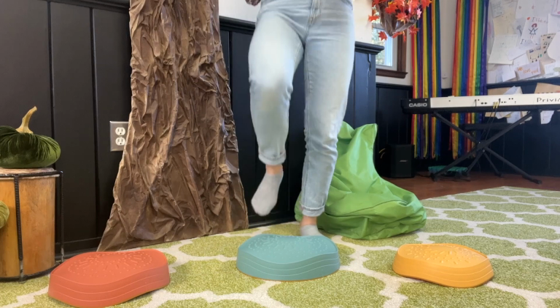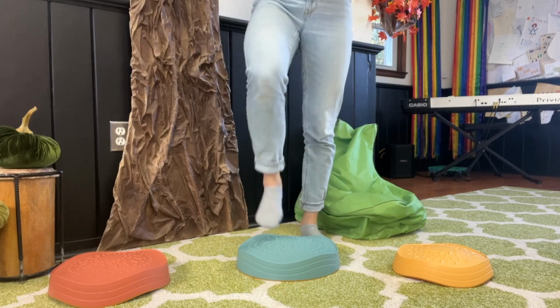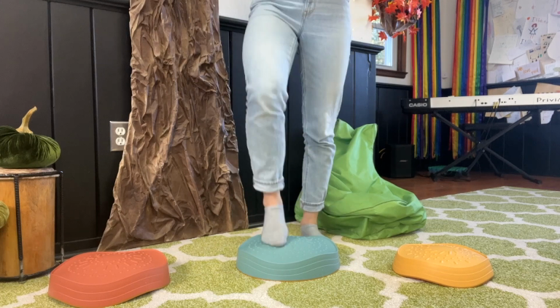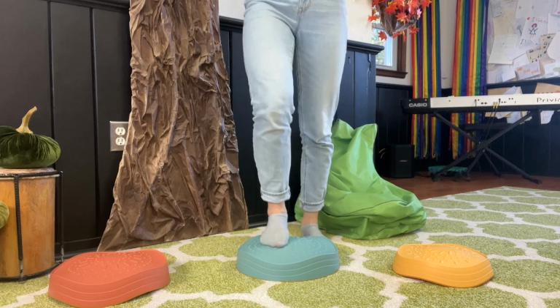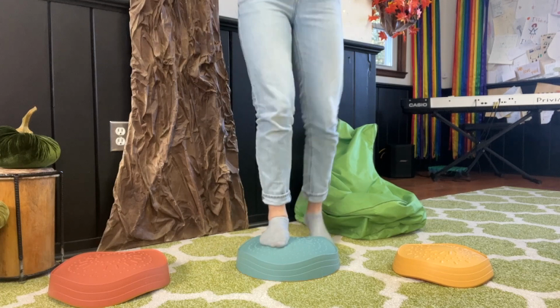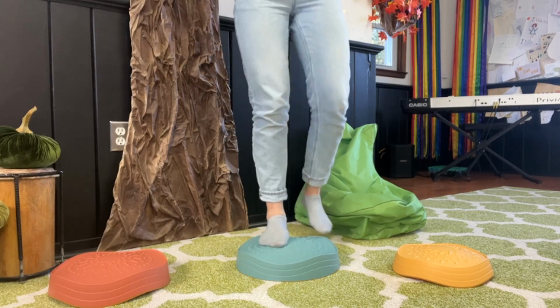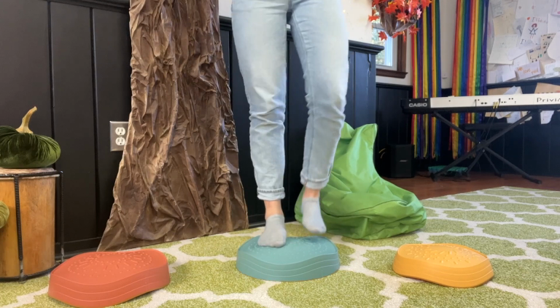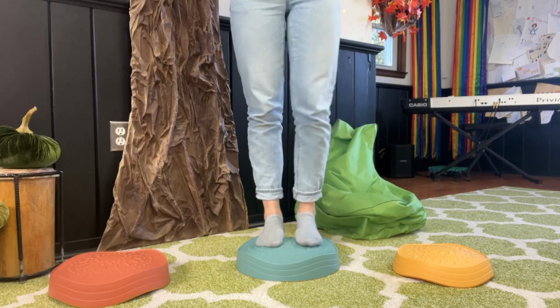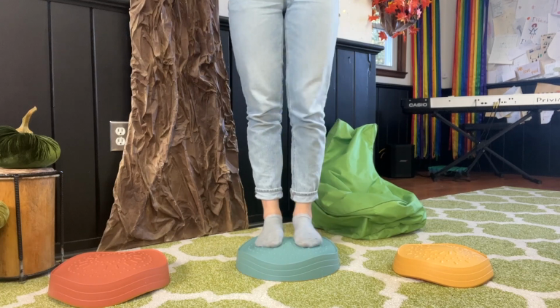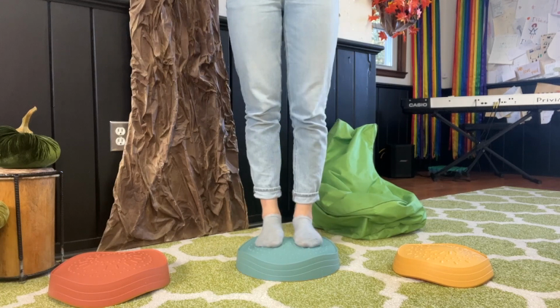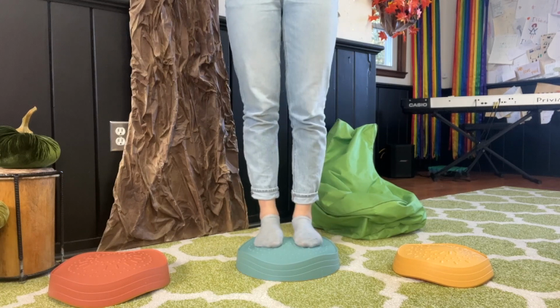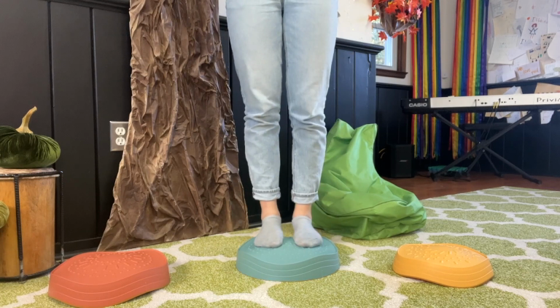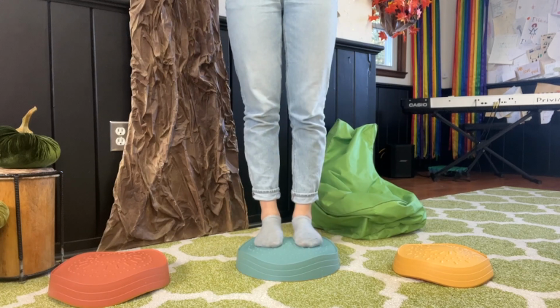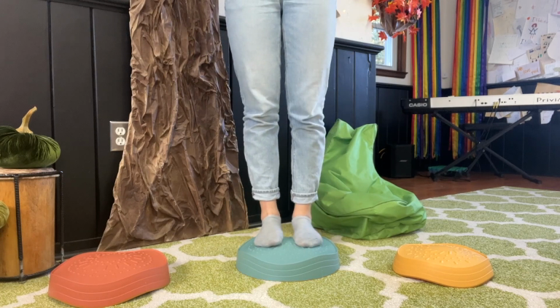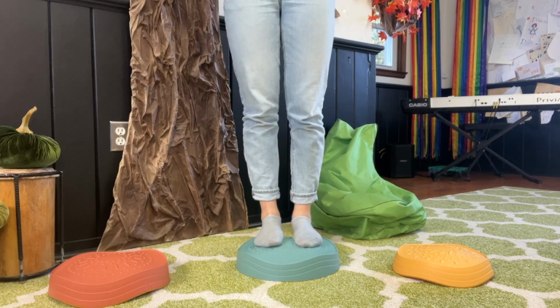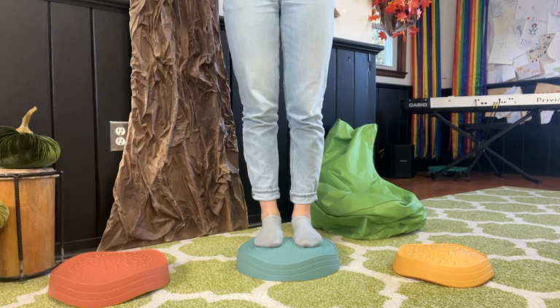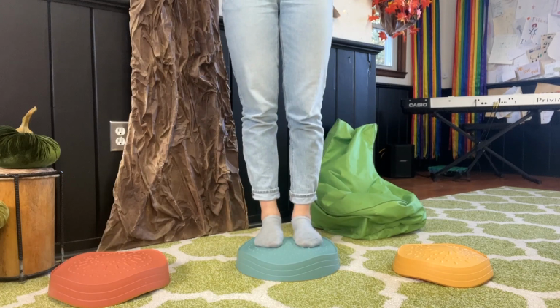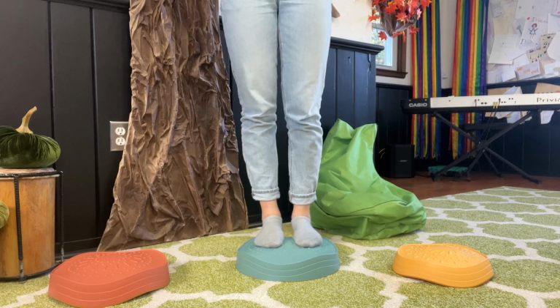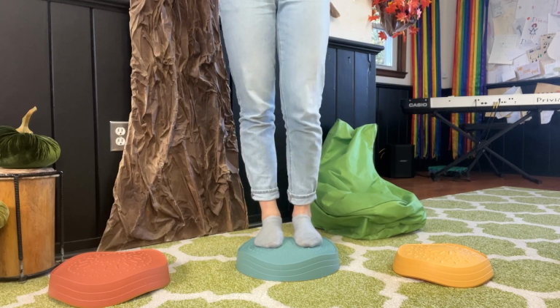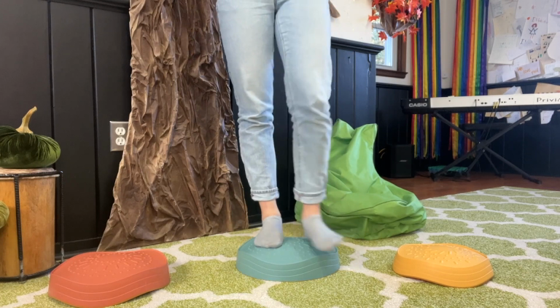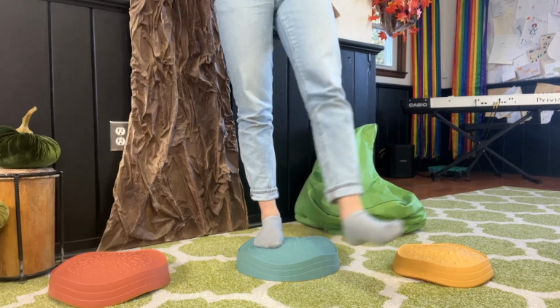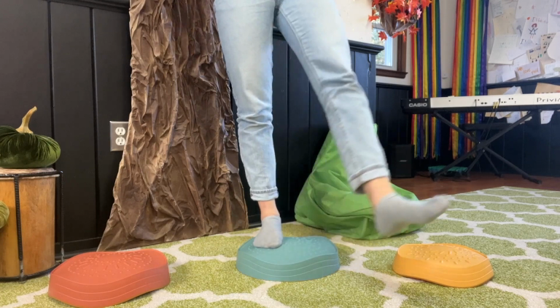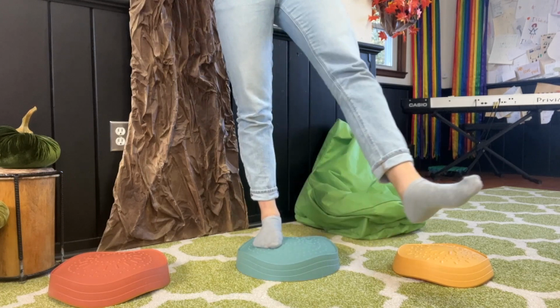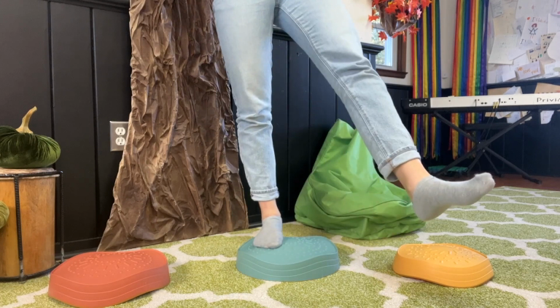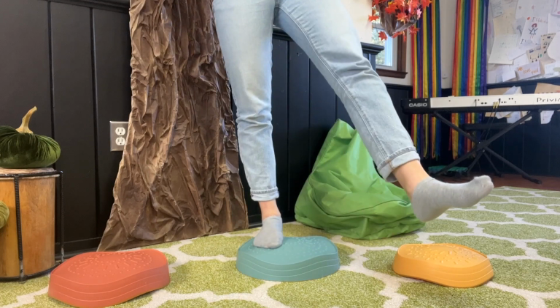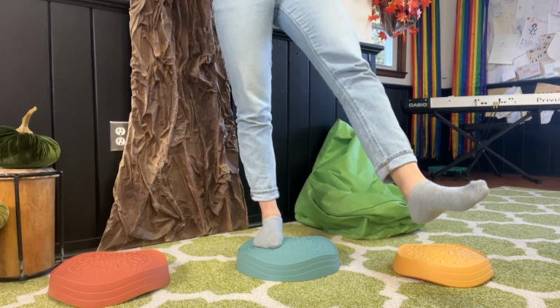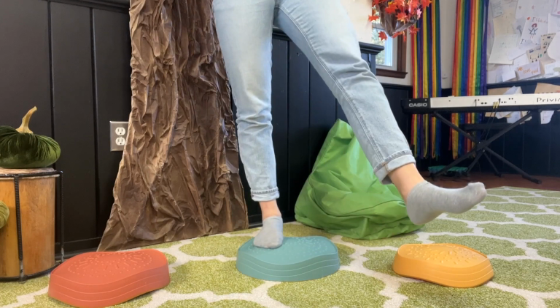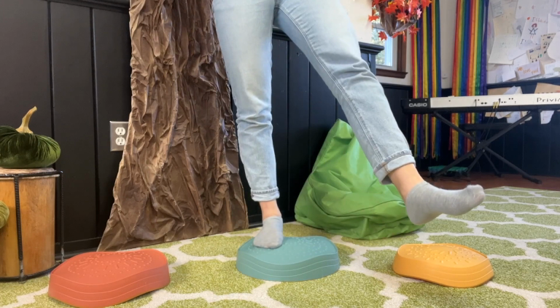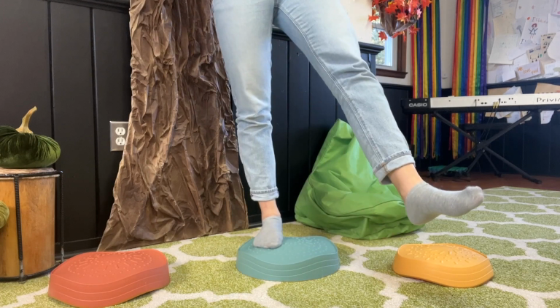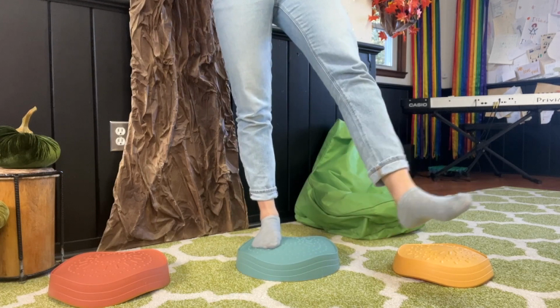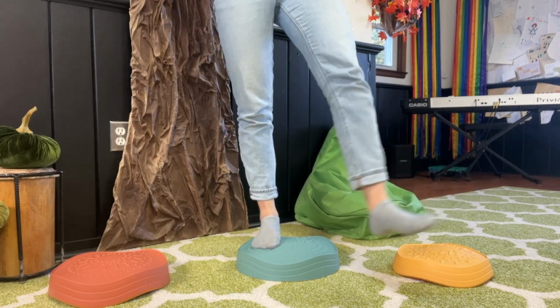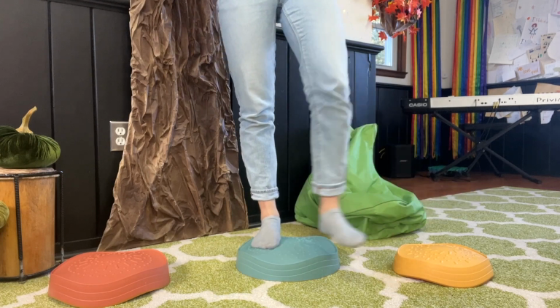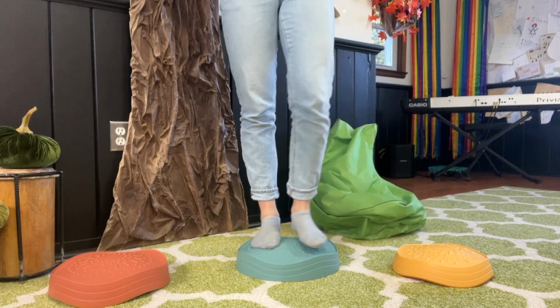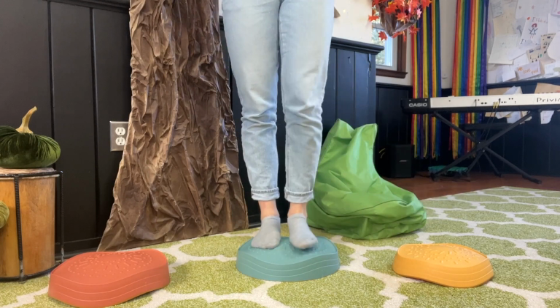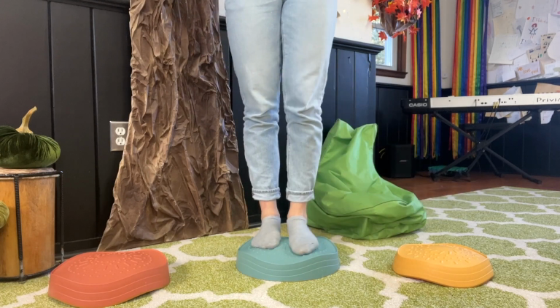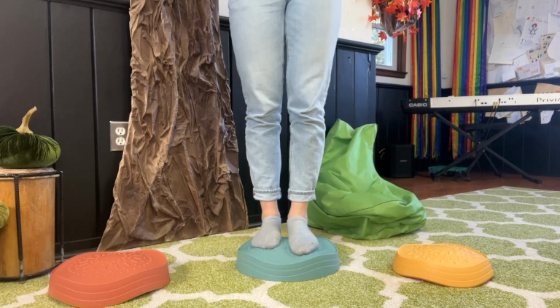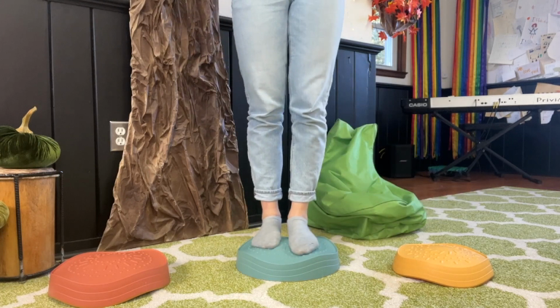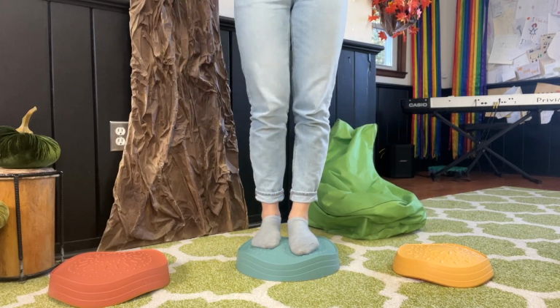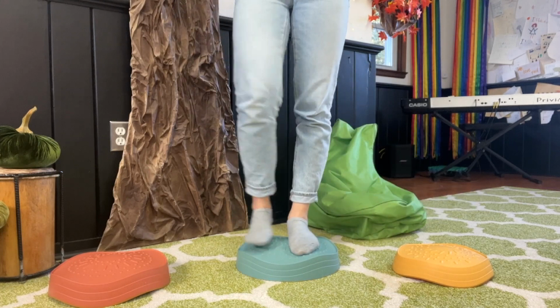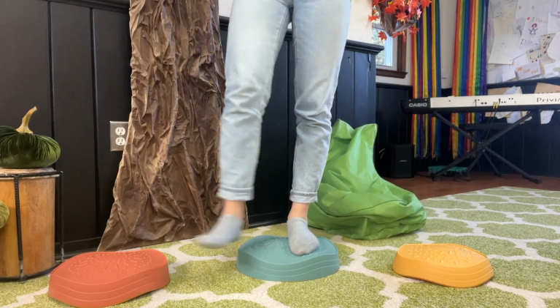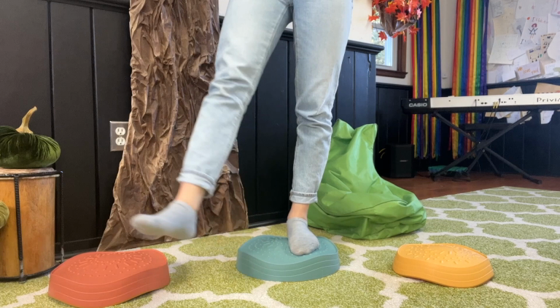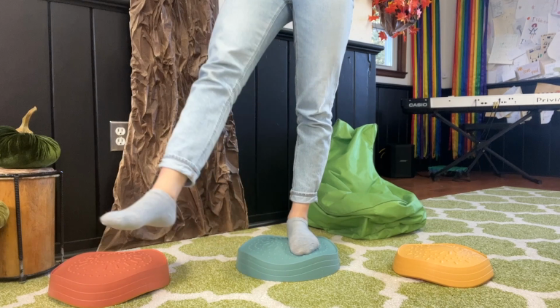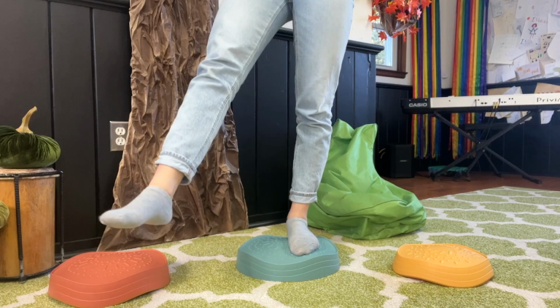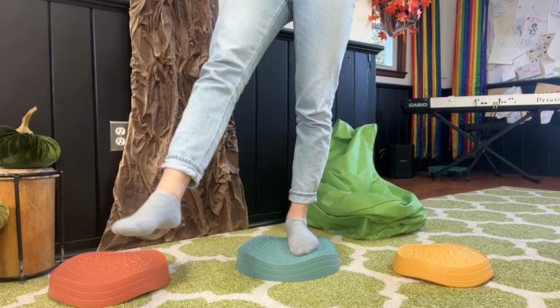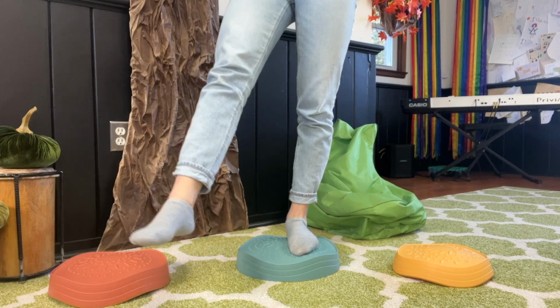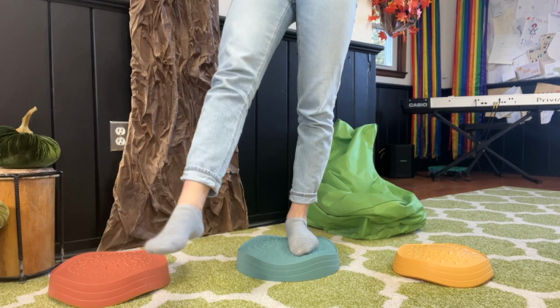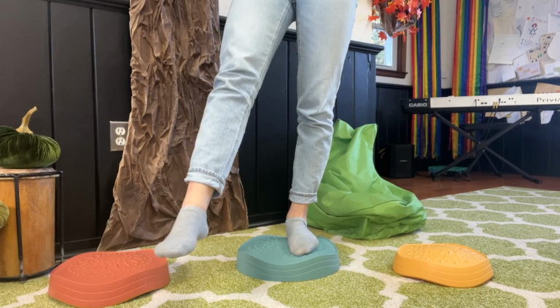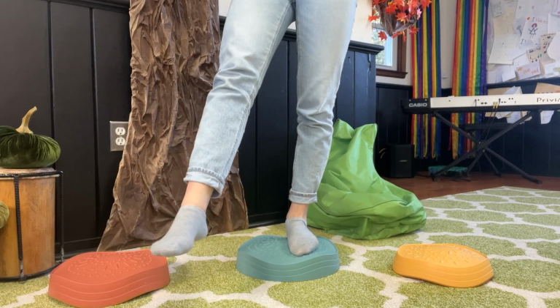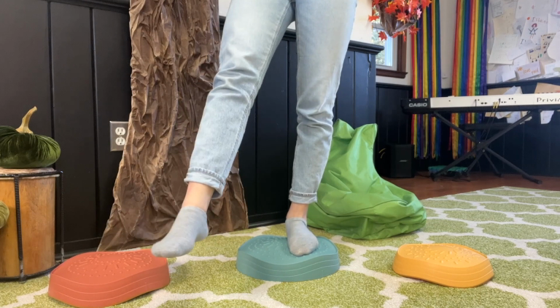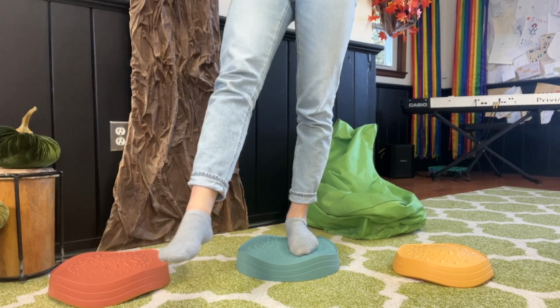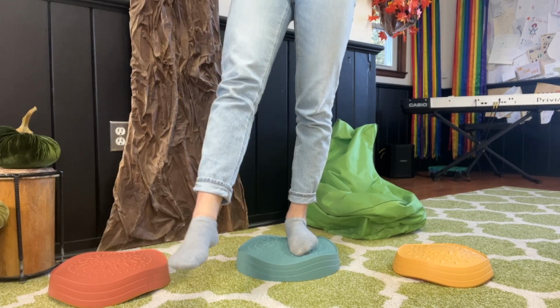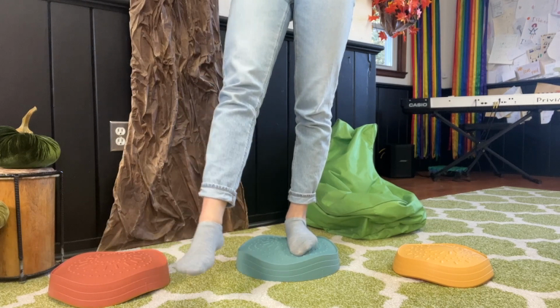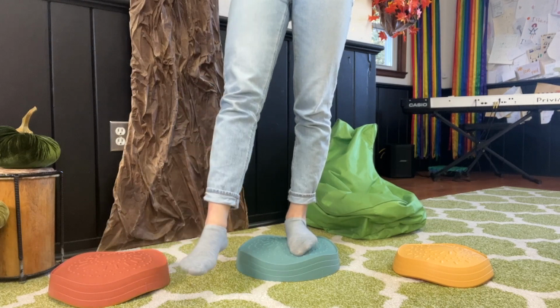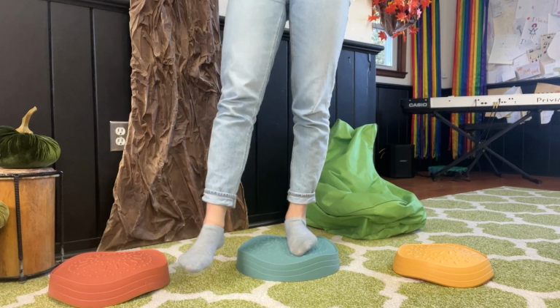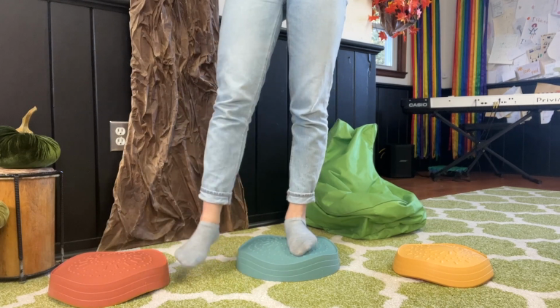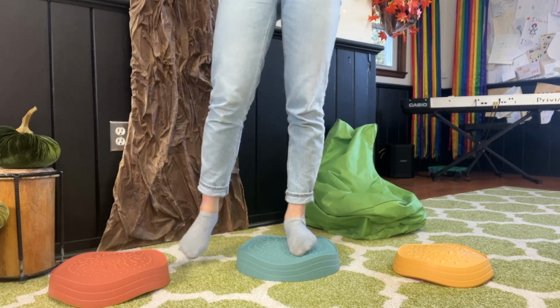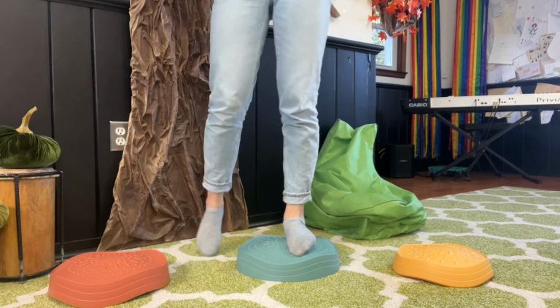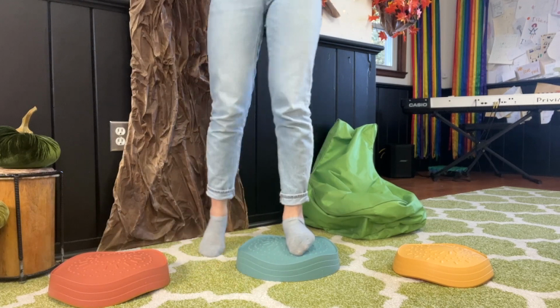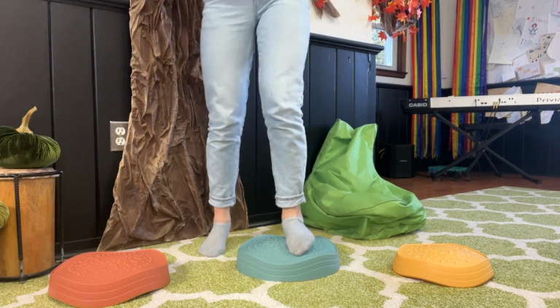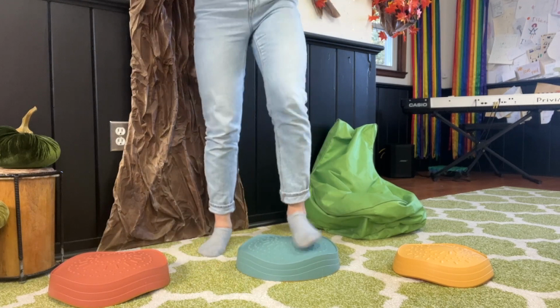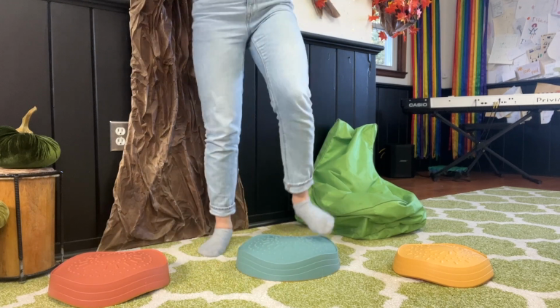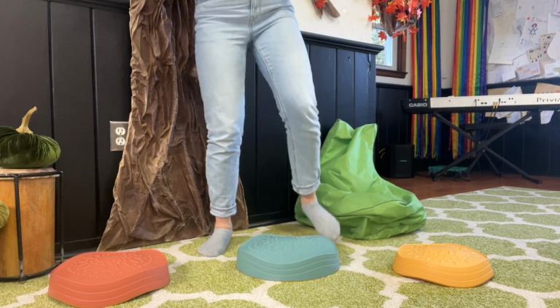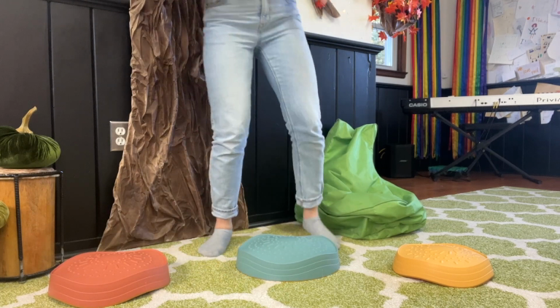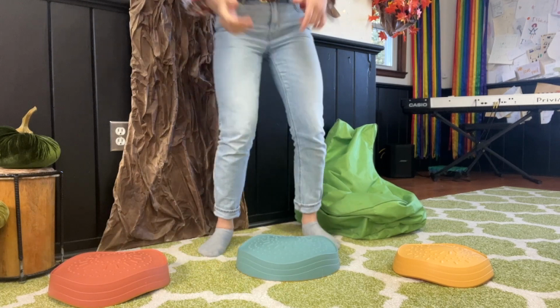Step on — one foot, other foot. Step off.